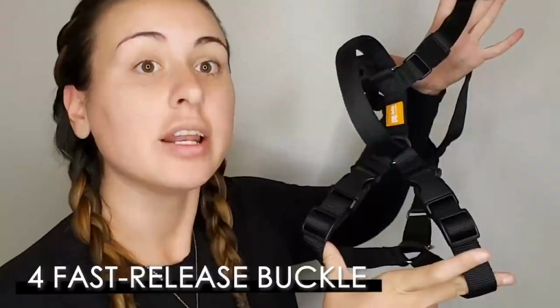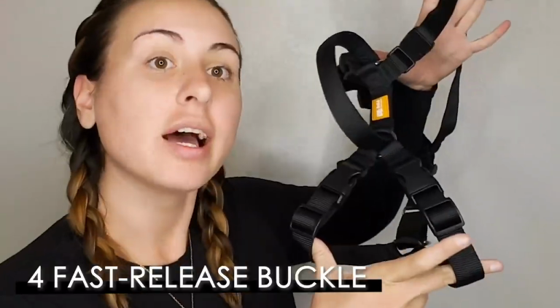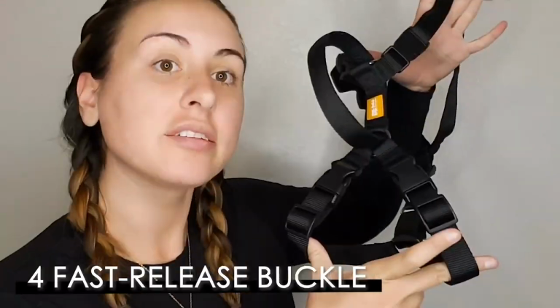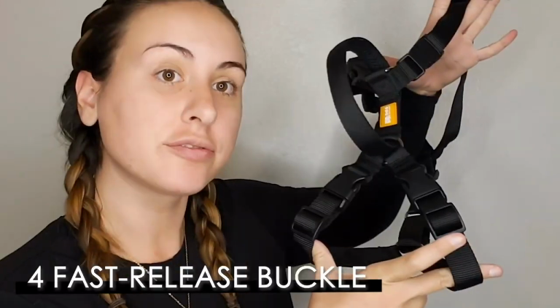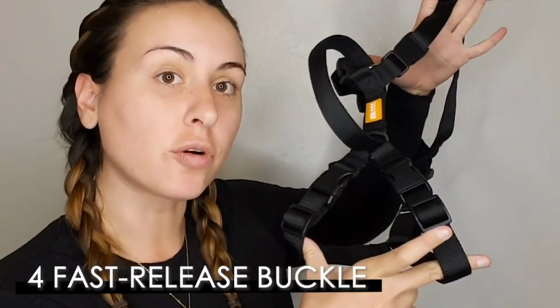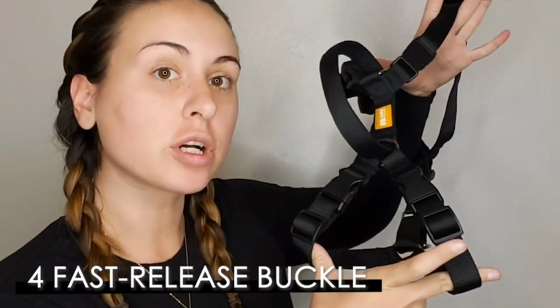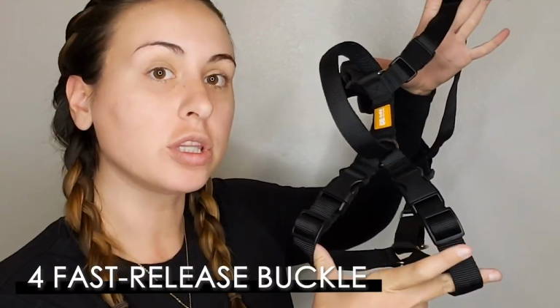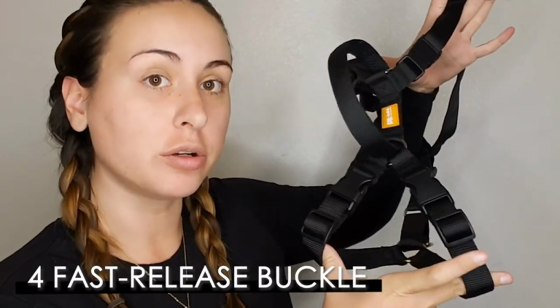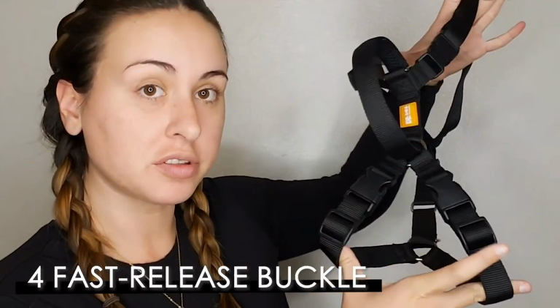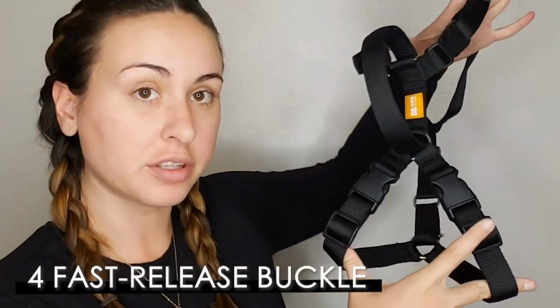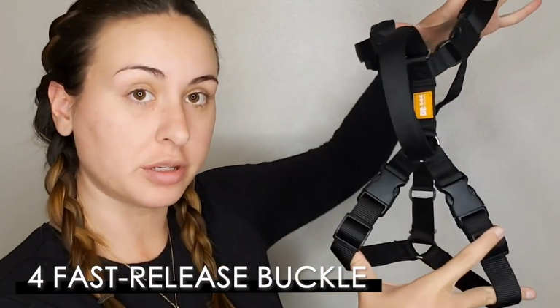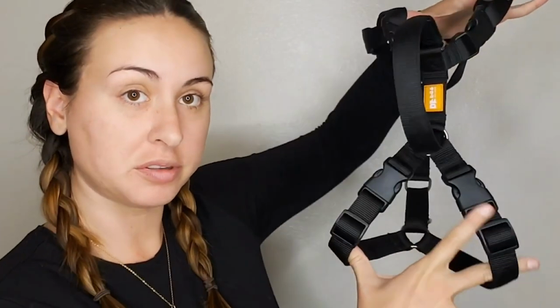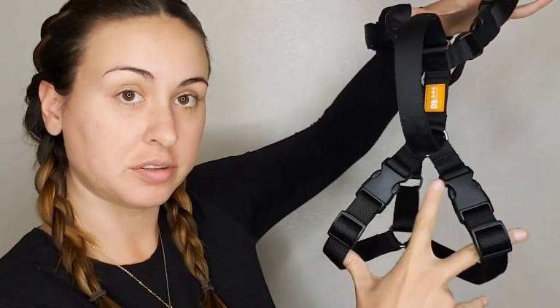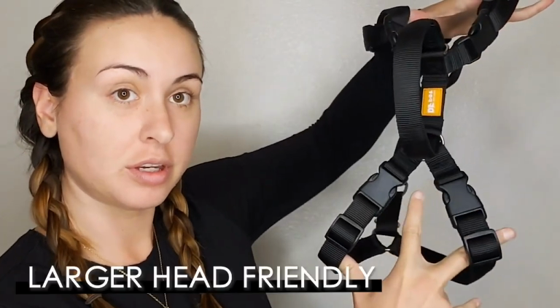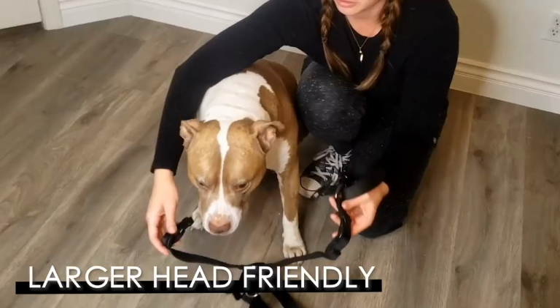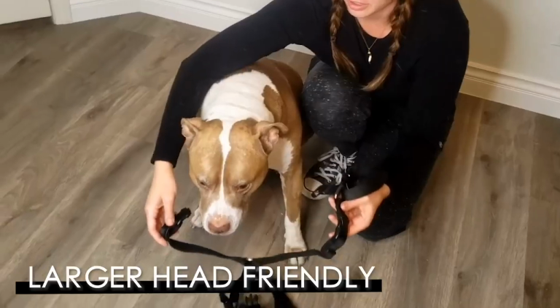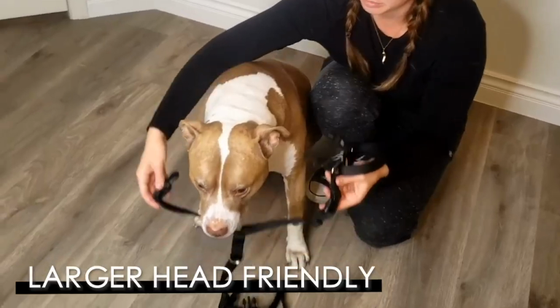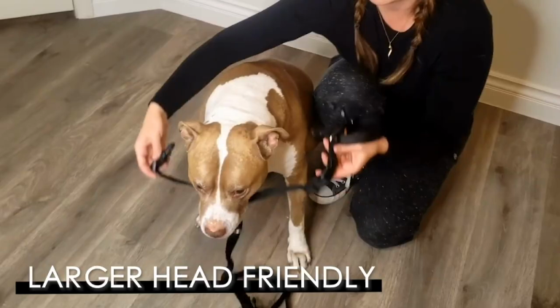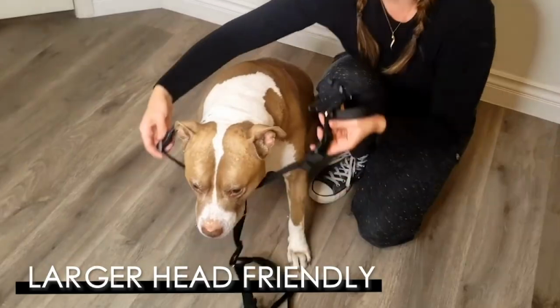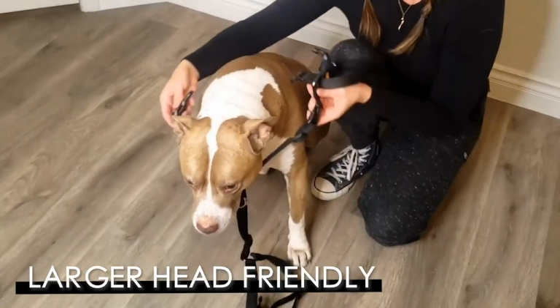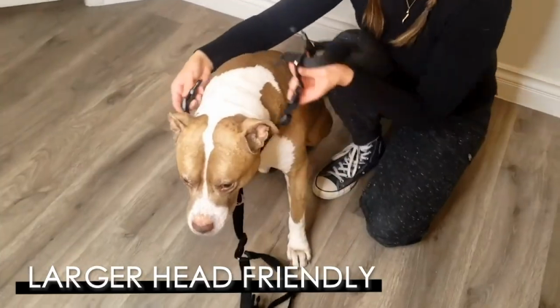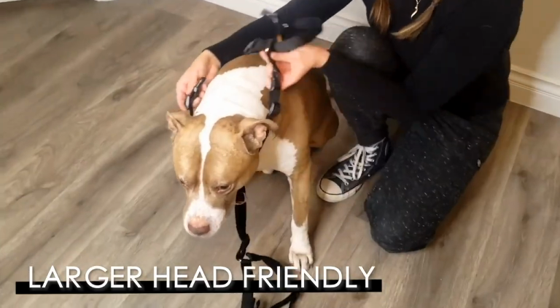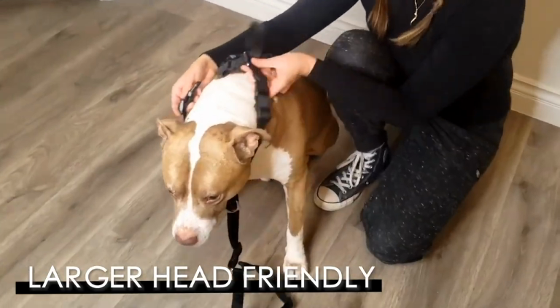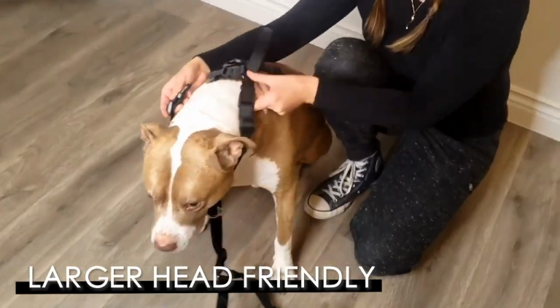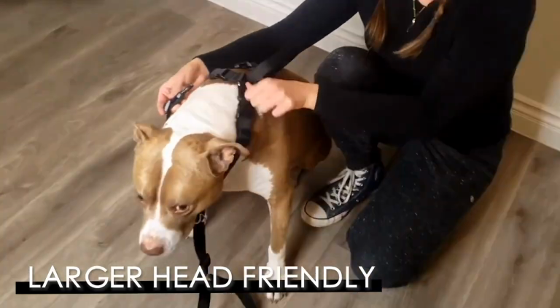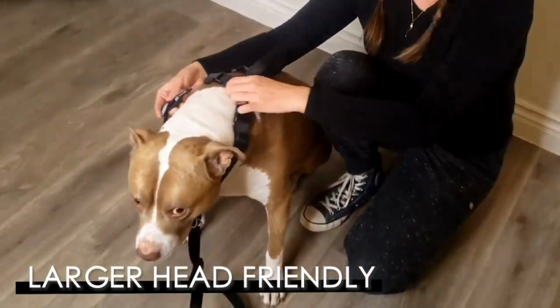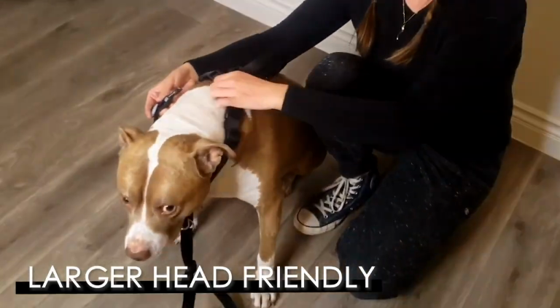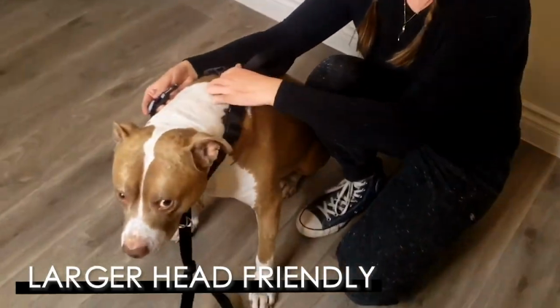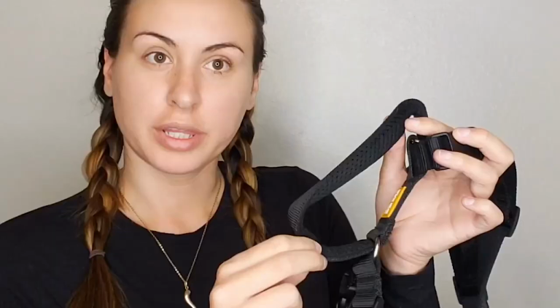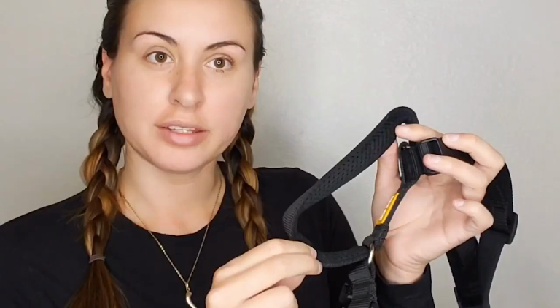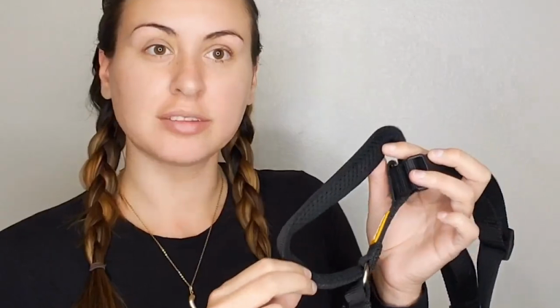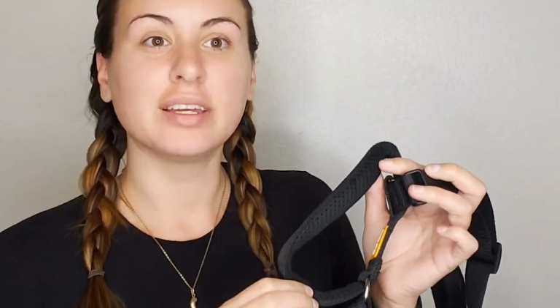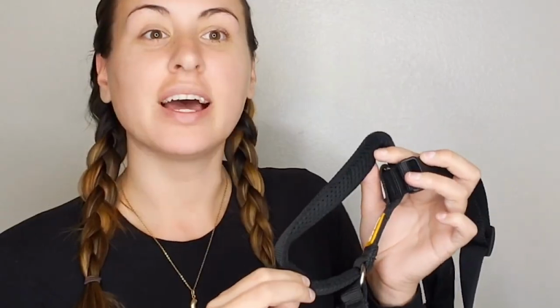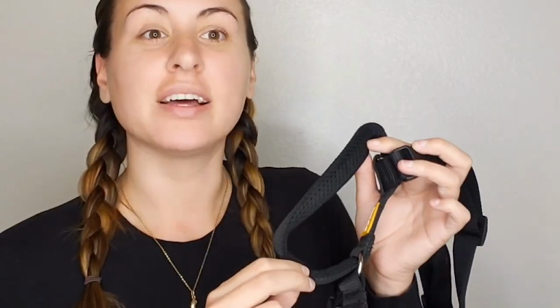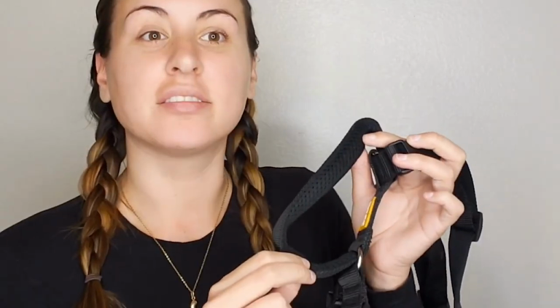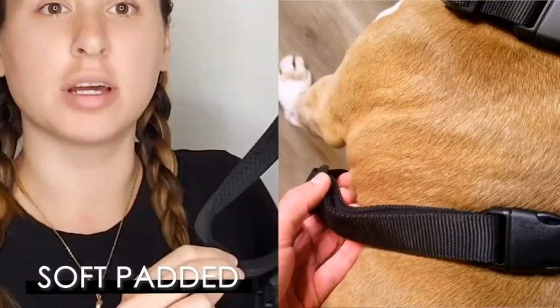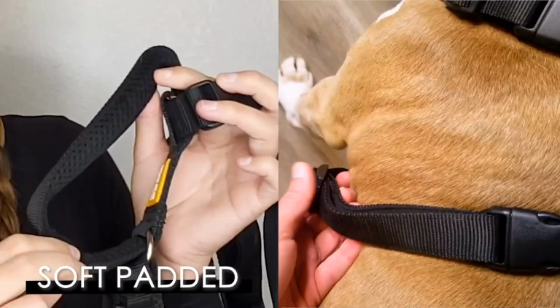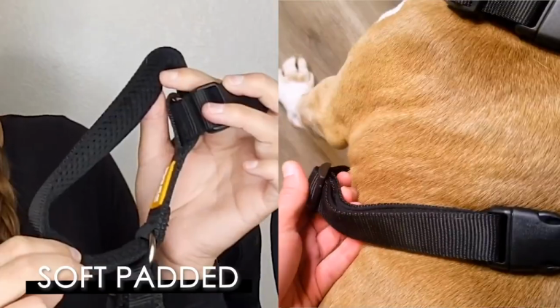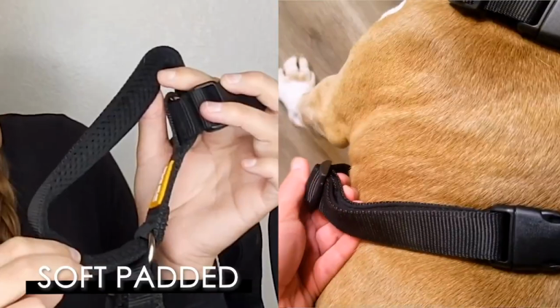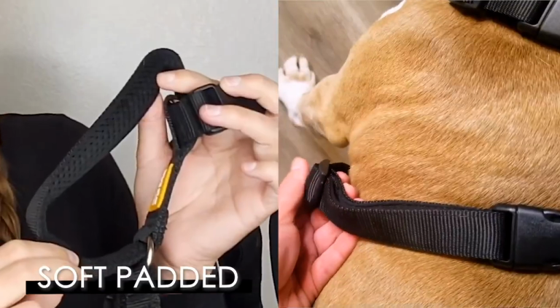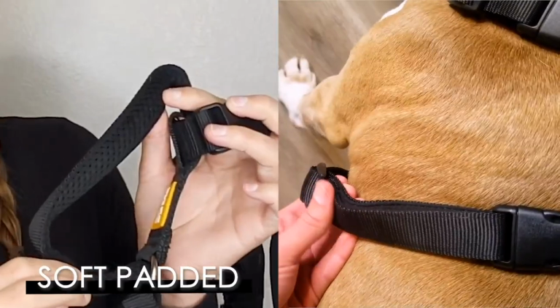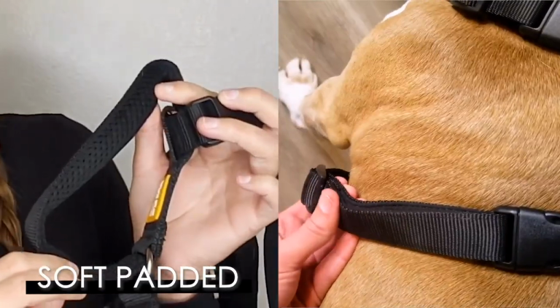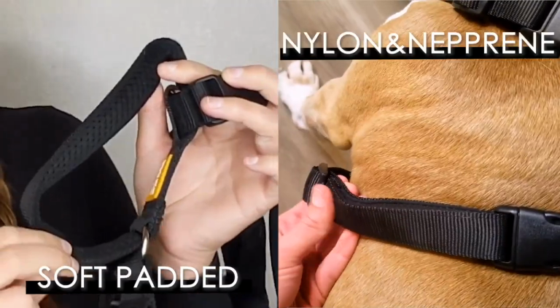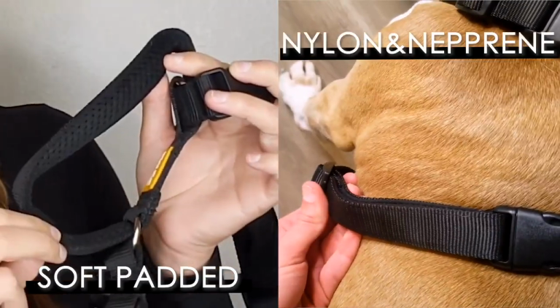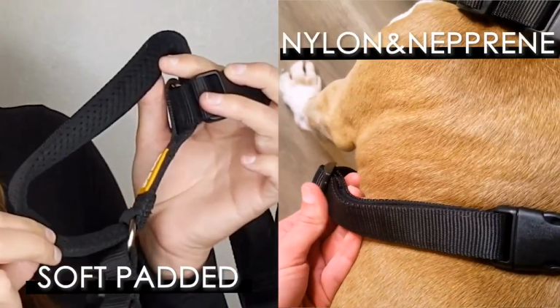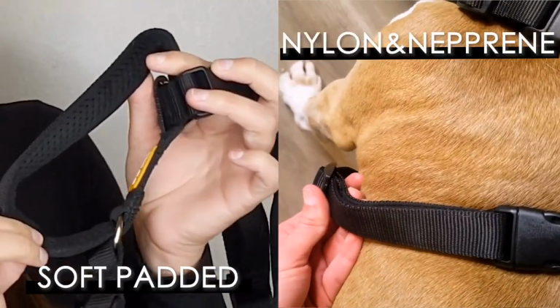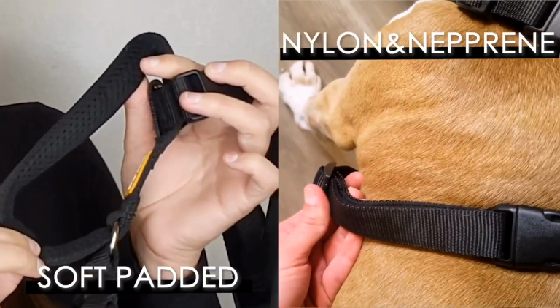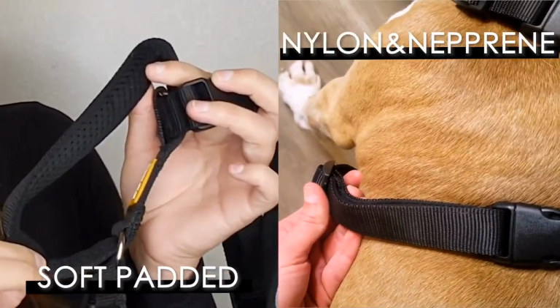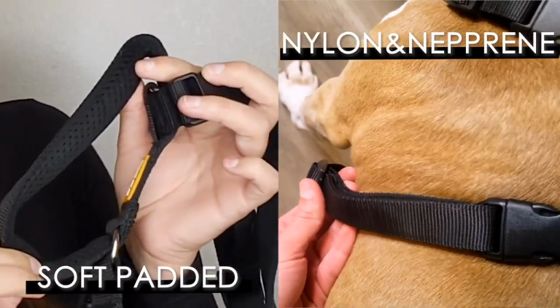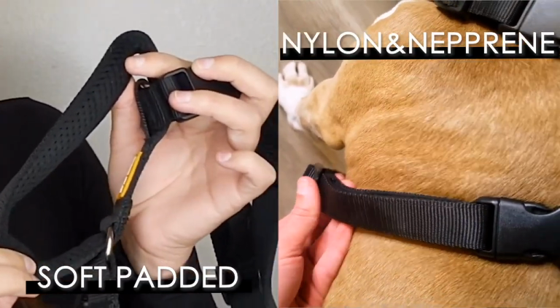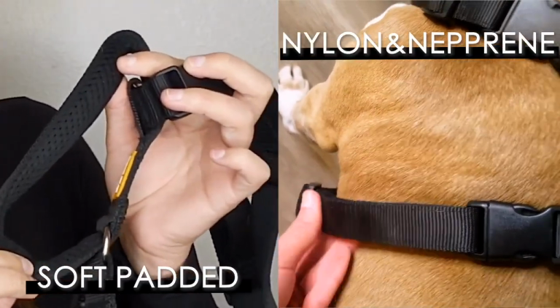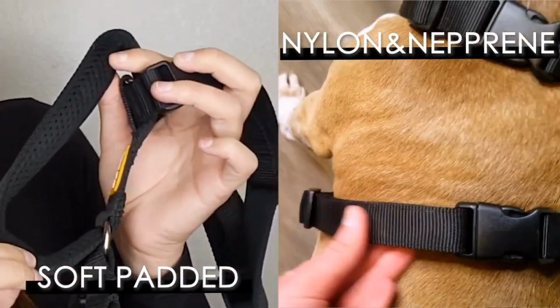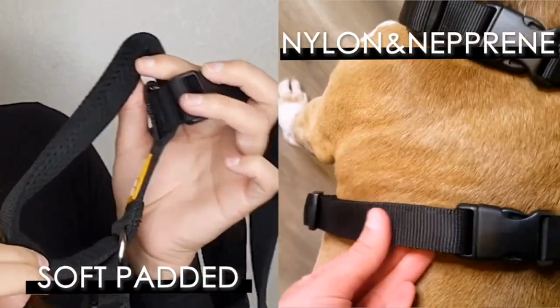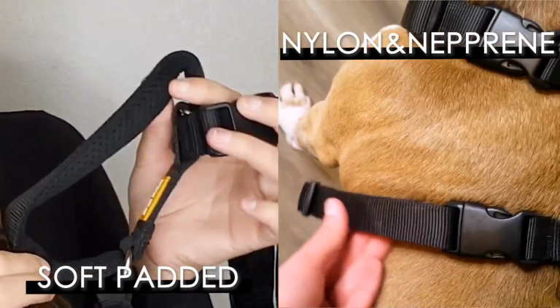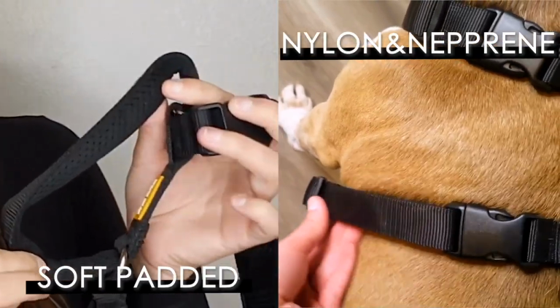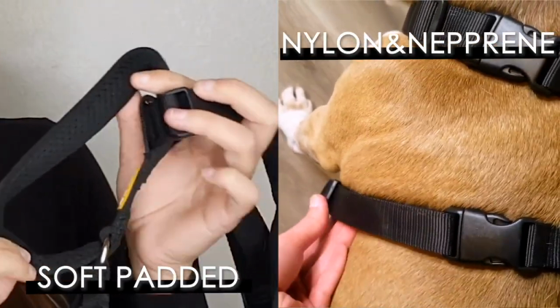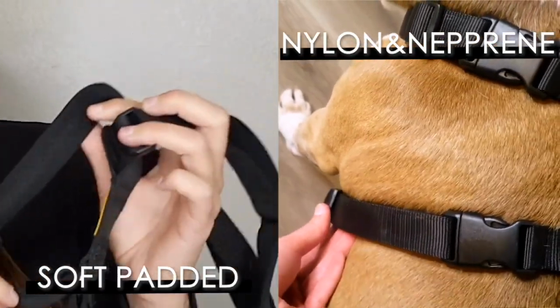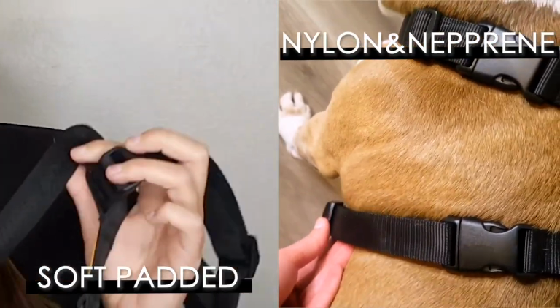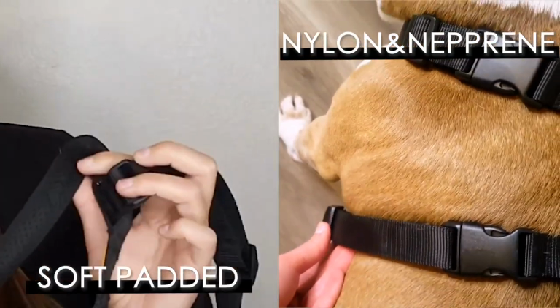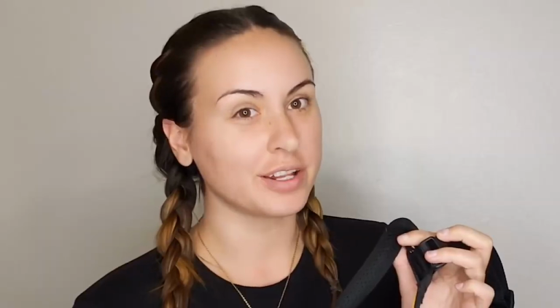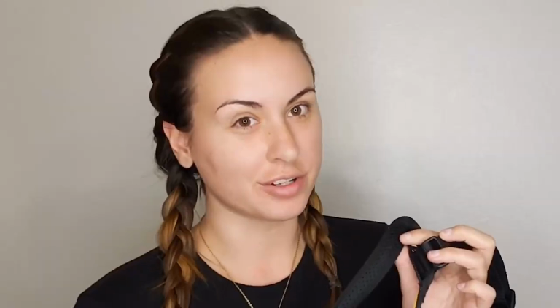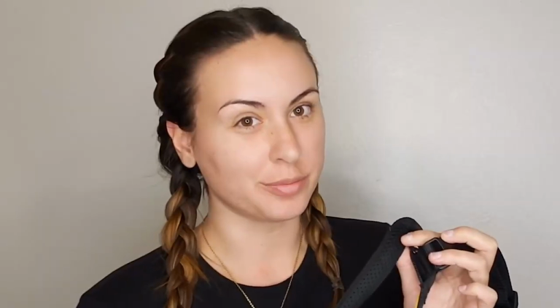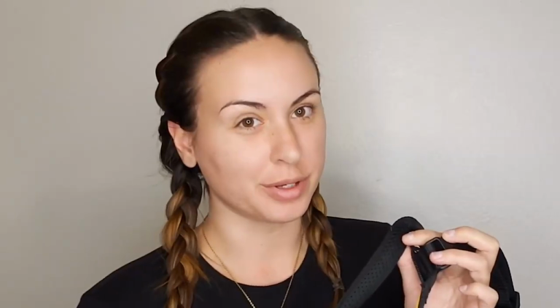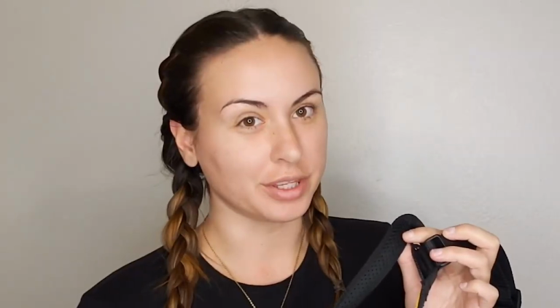It has four close clips, so nothing has to go over their head. Plus, it has double fabric with nylon and neoprene for extra comfort and durability.